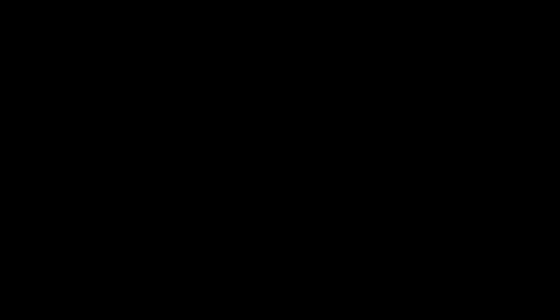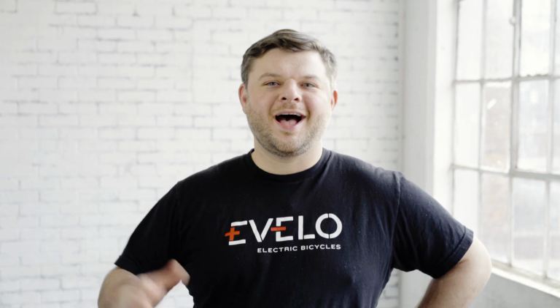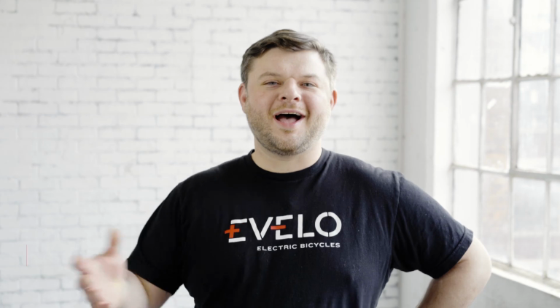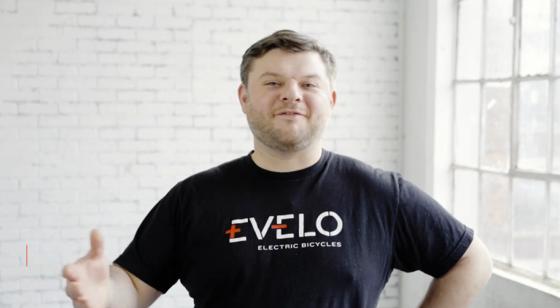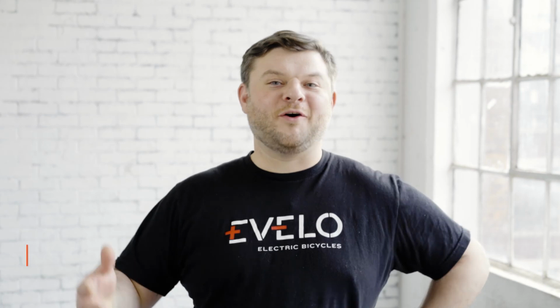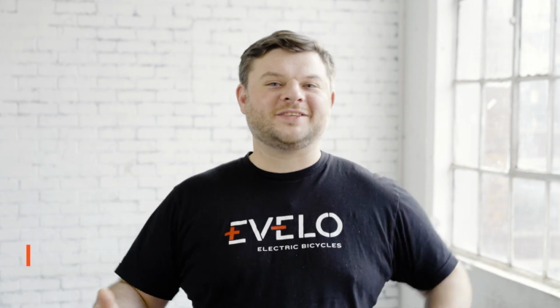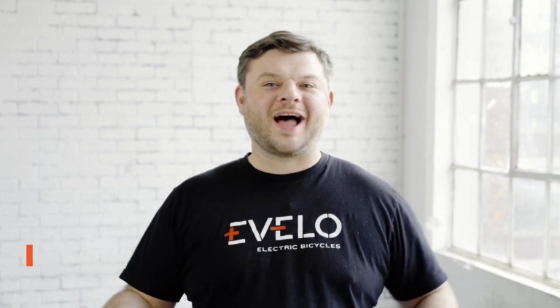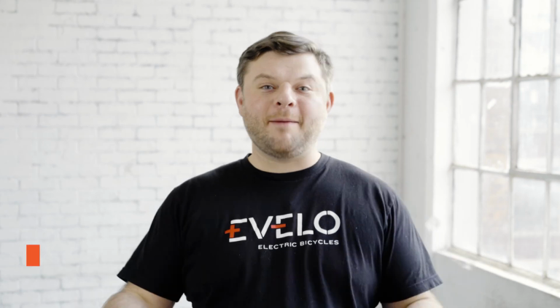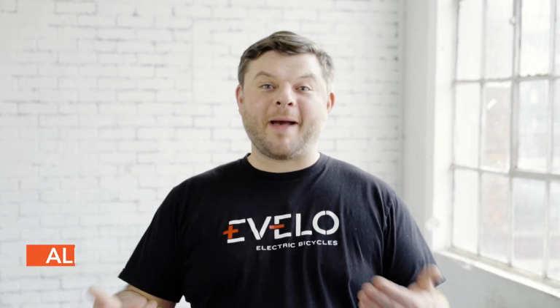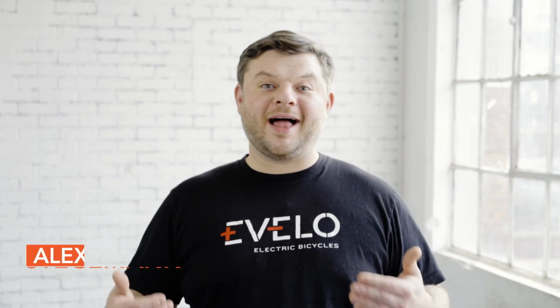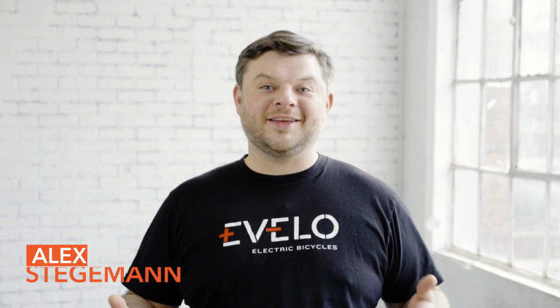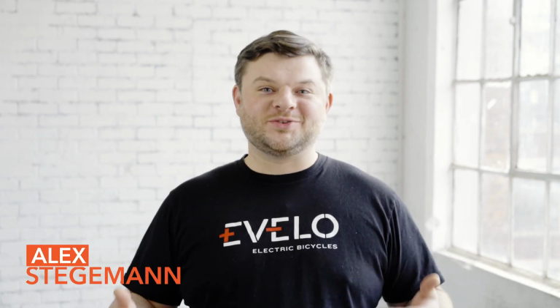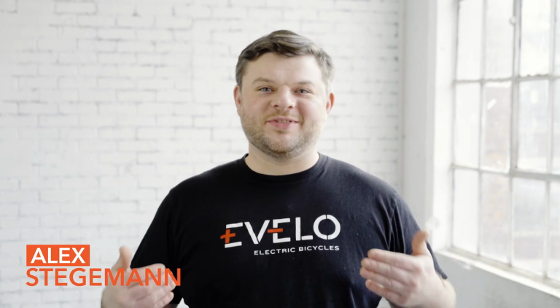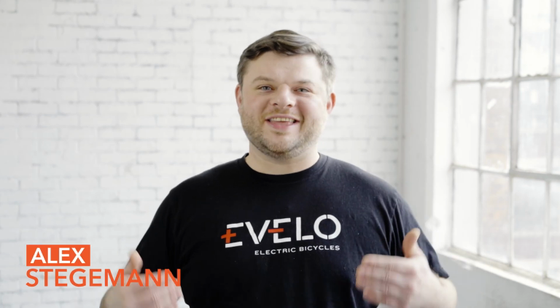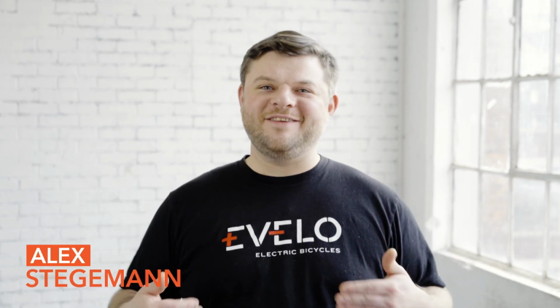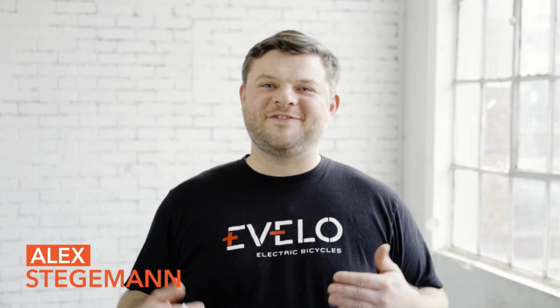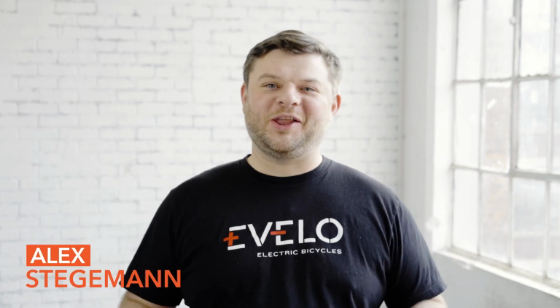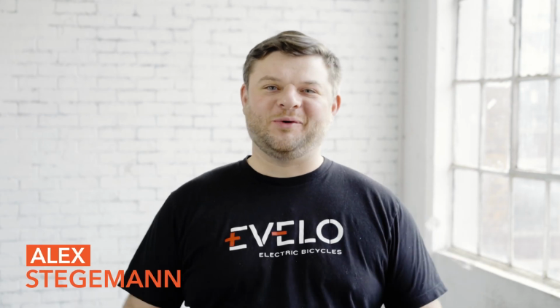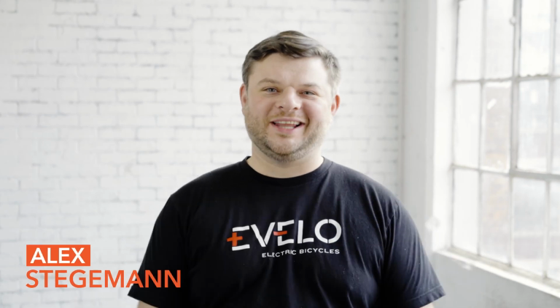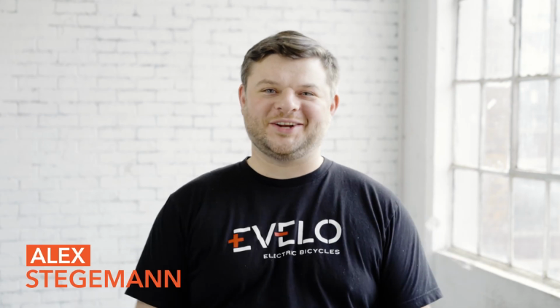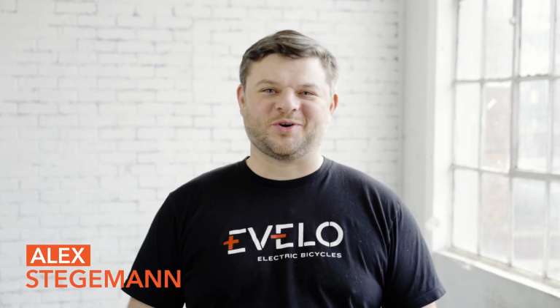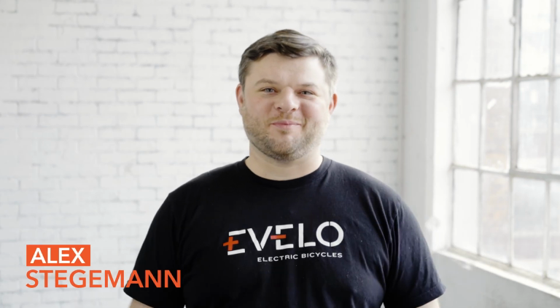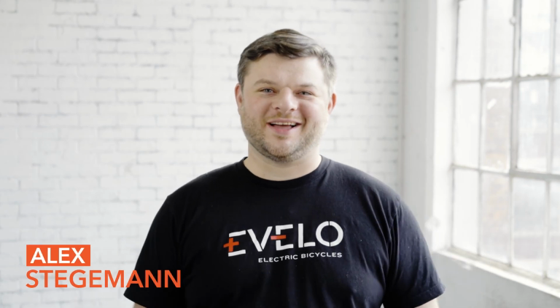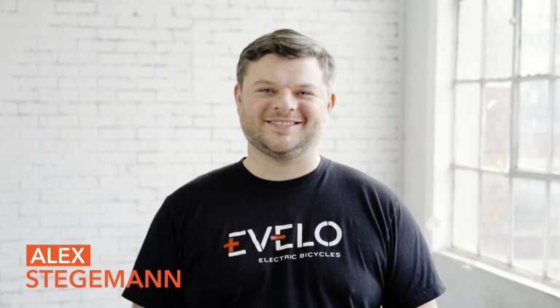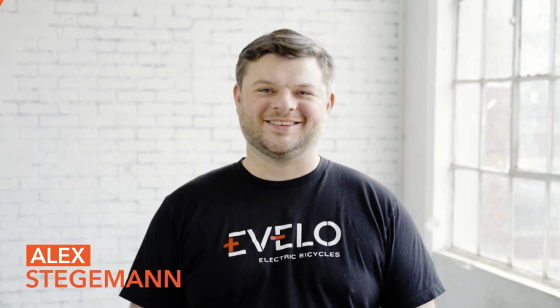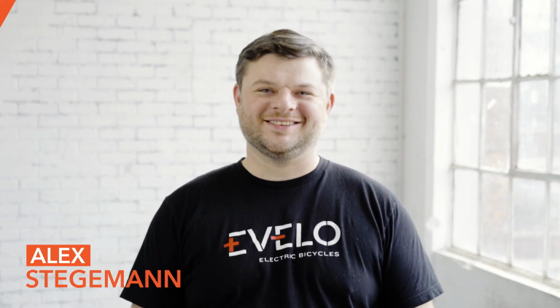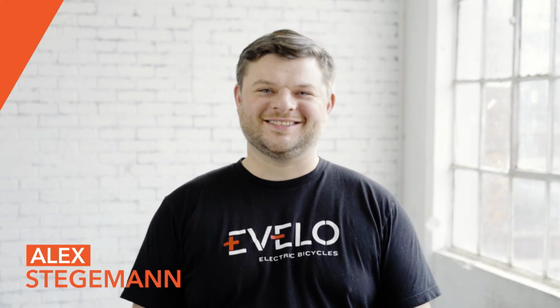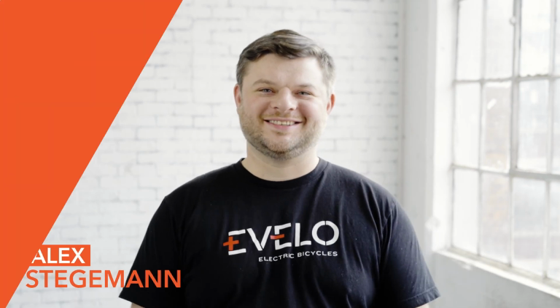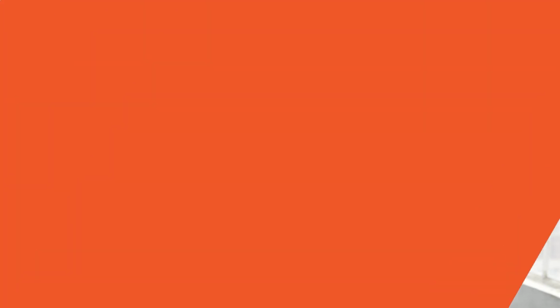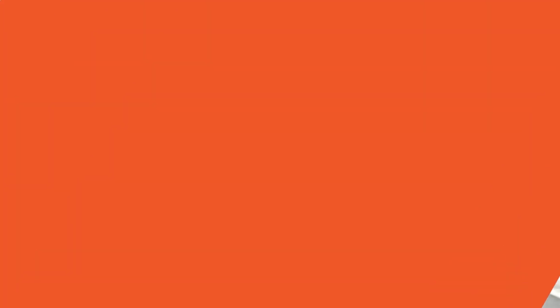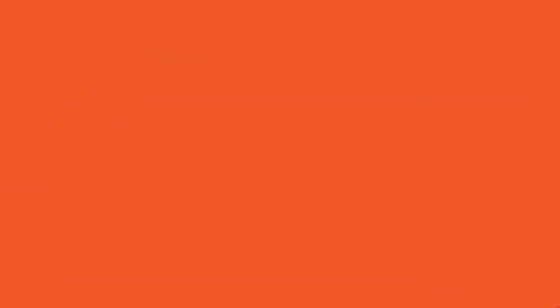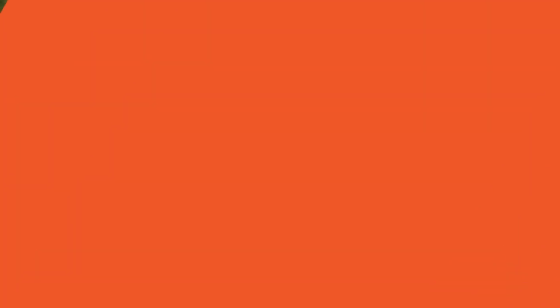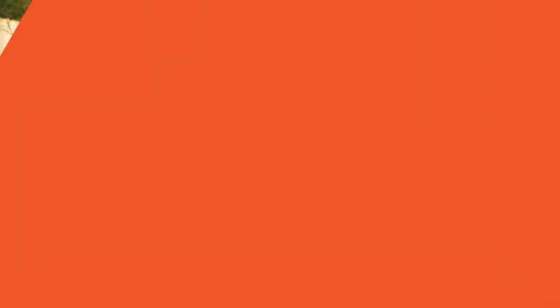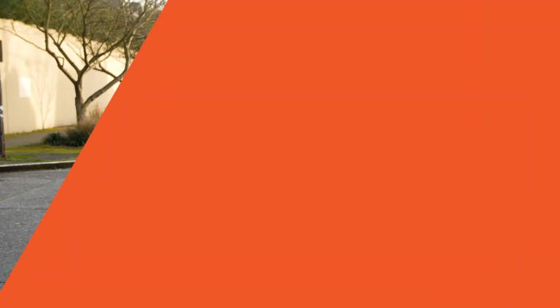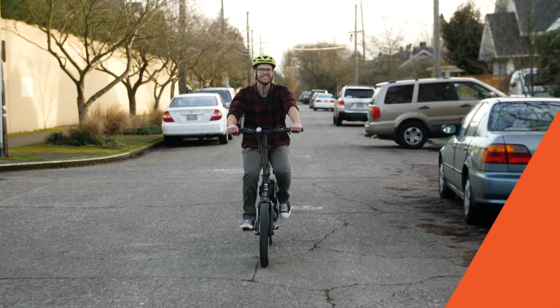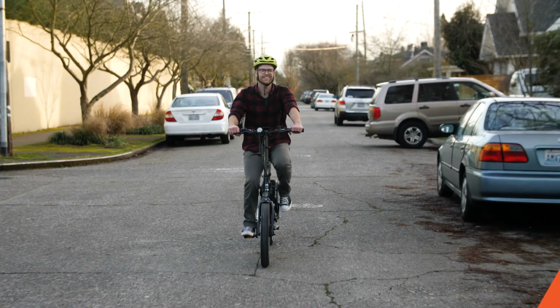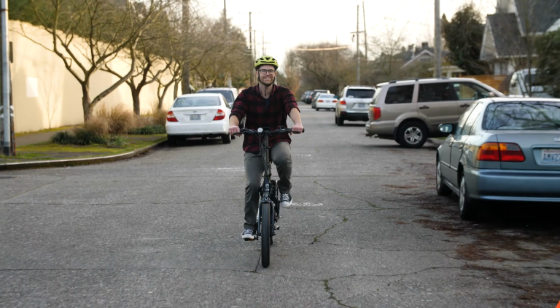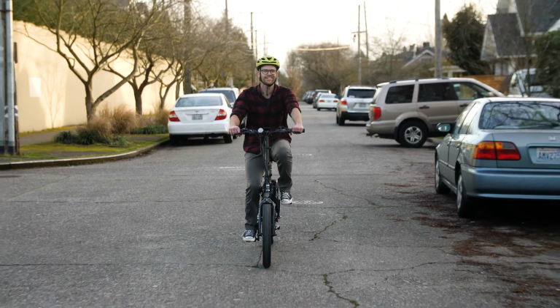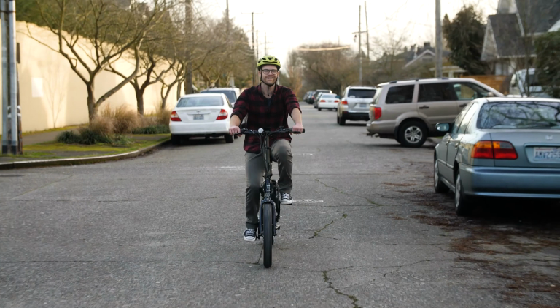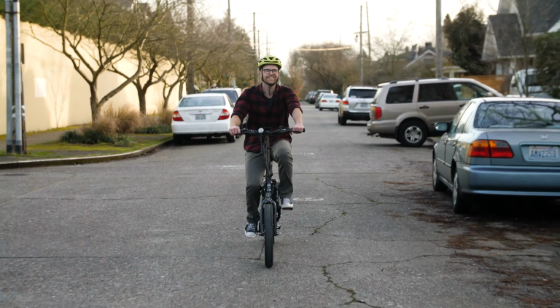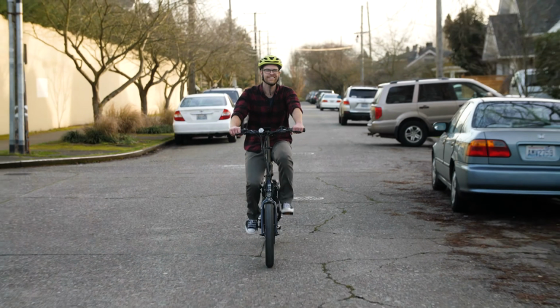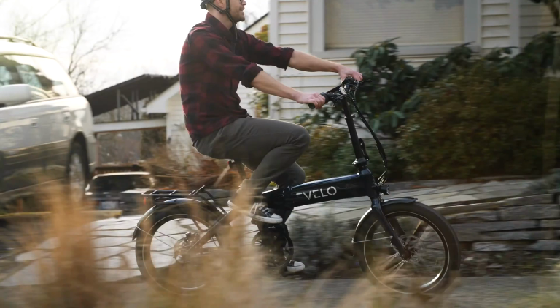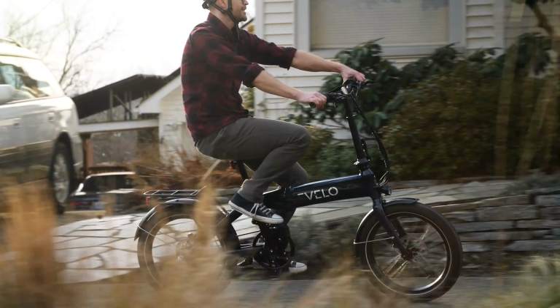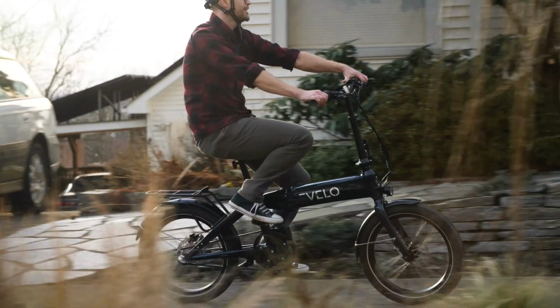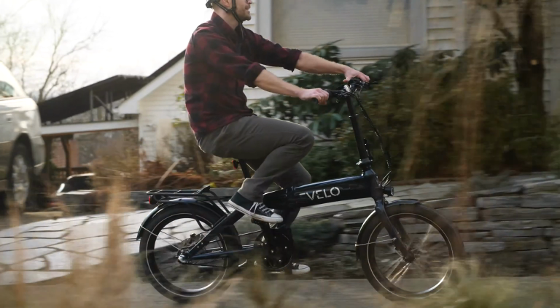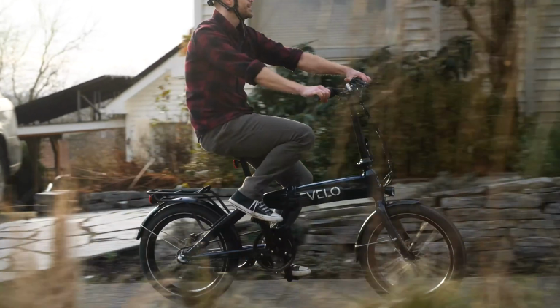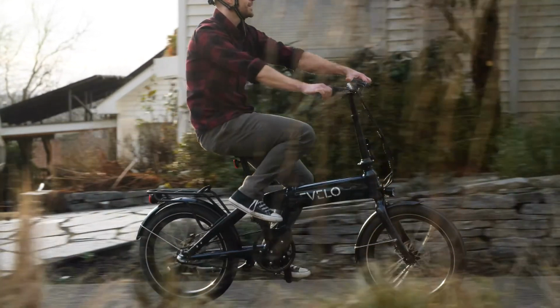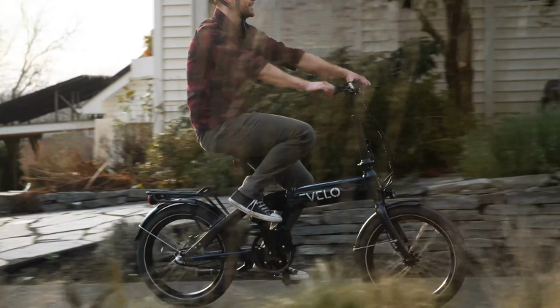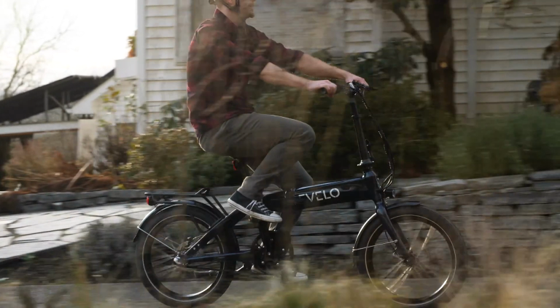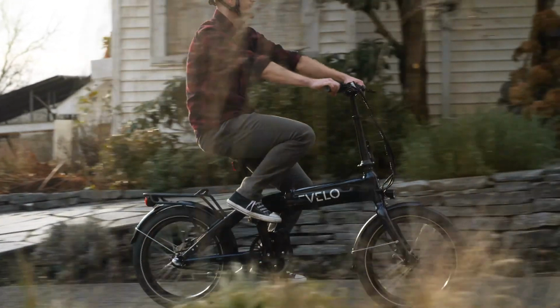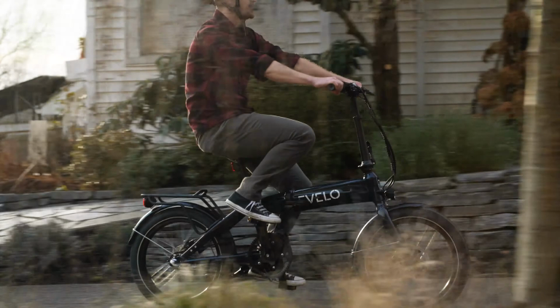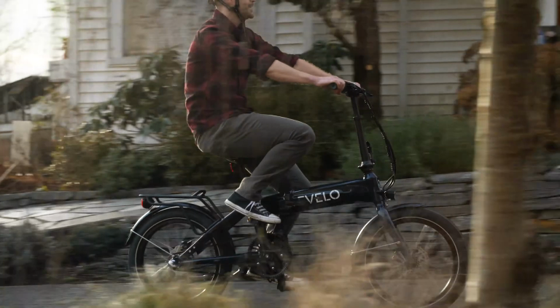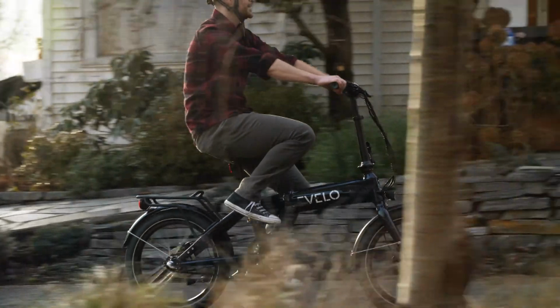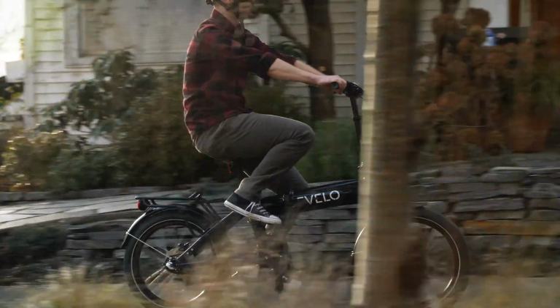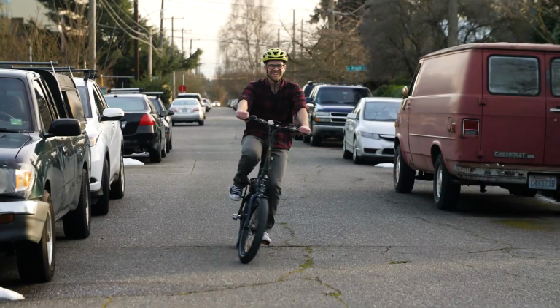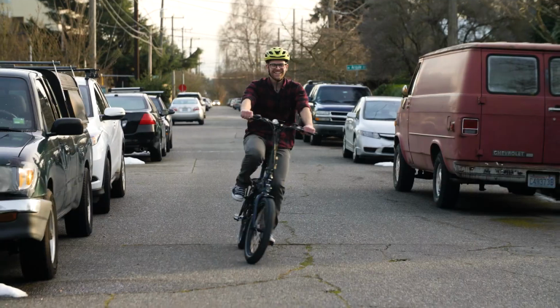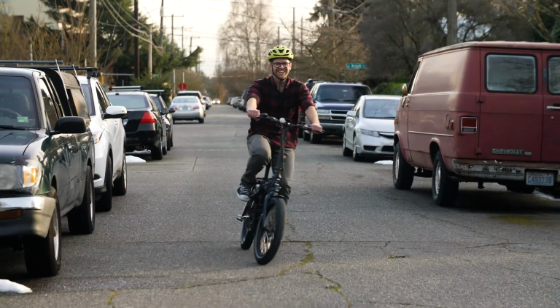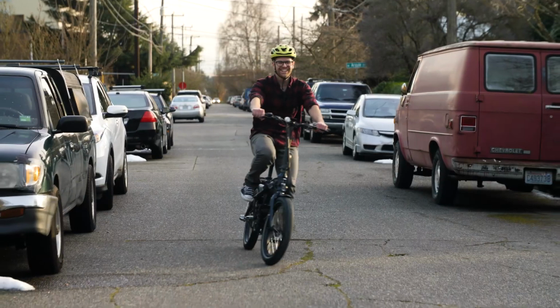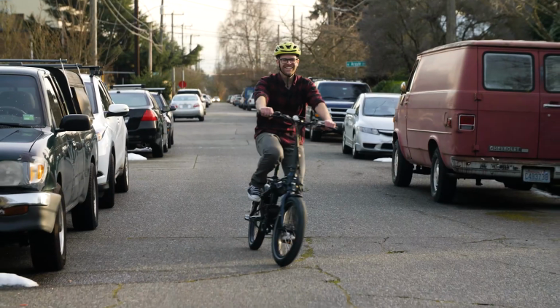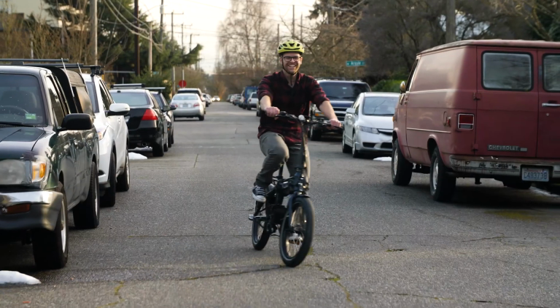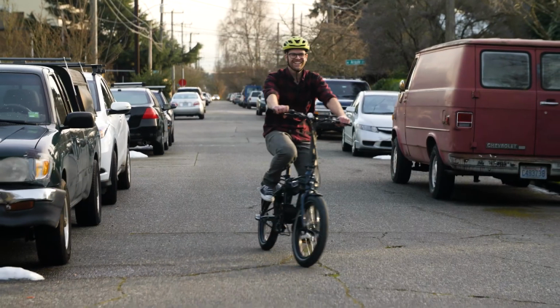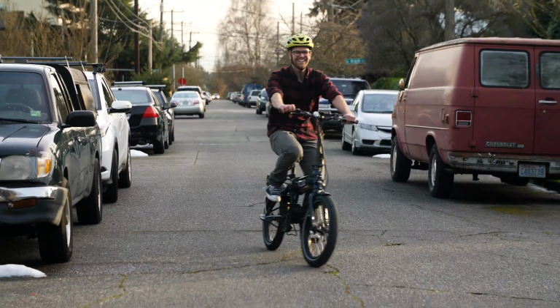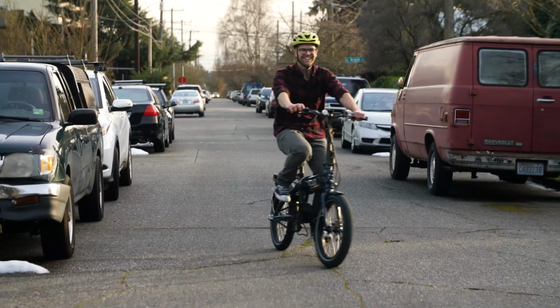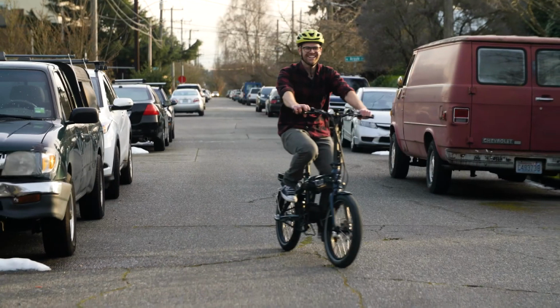Hi folks, I'm Alex with eVelo Electric Bicycles. Here today with our latest folding electric bicycle, the eVelo Dash.